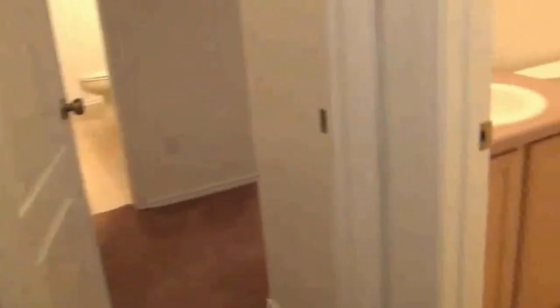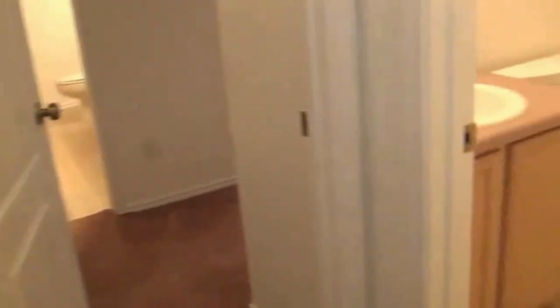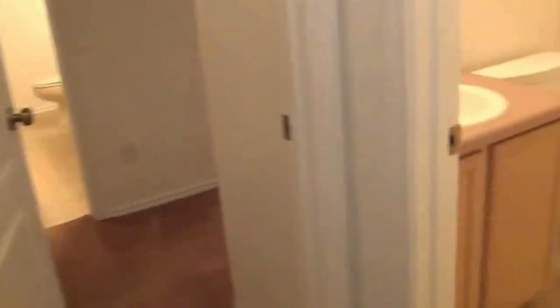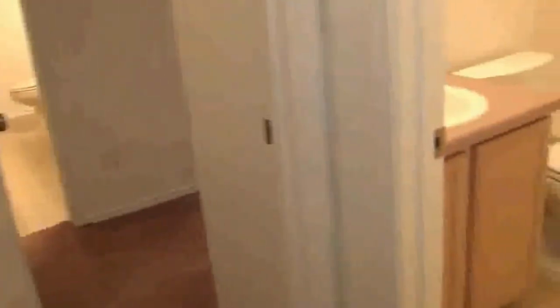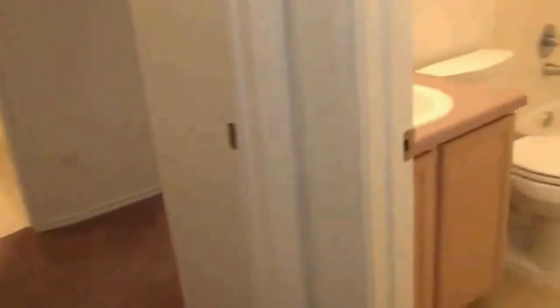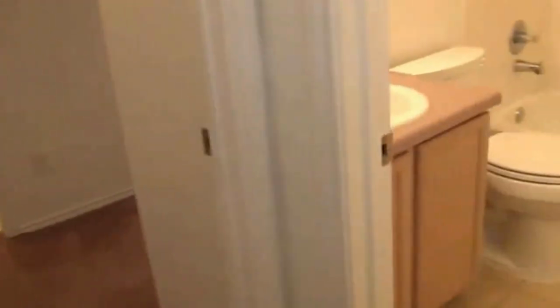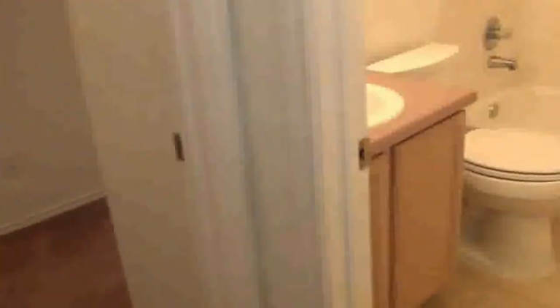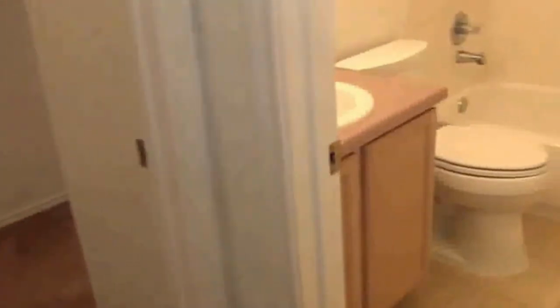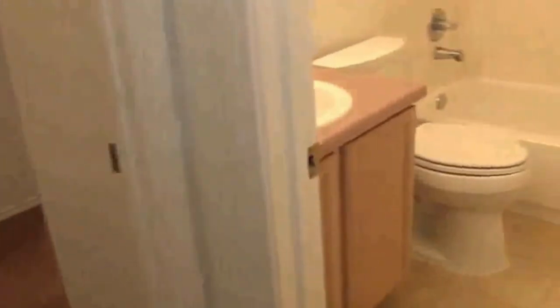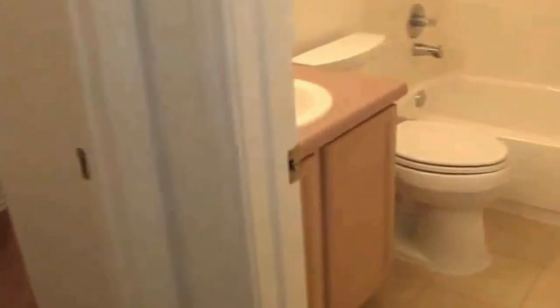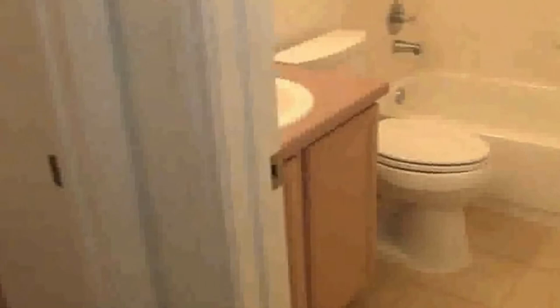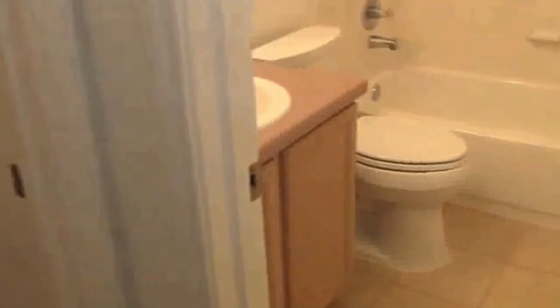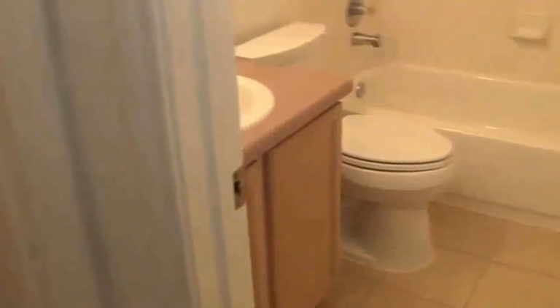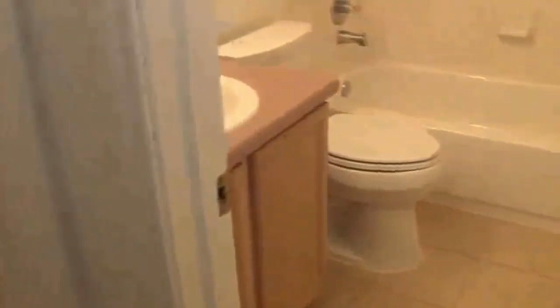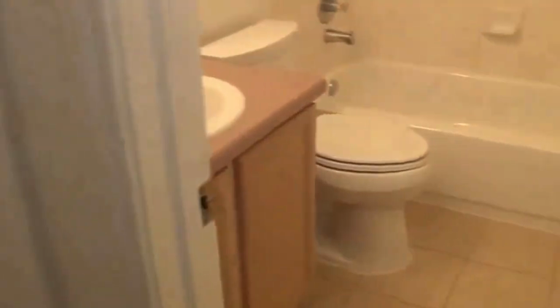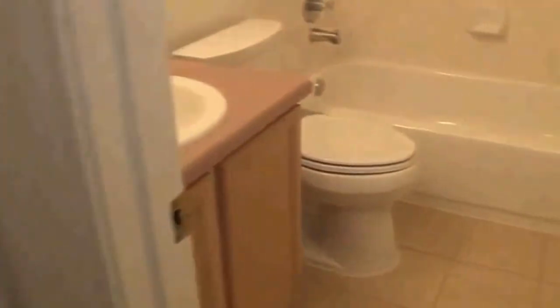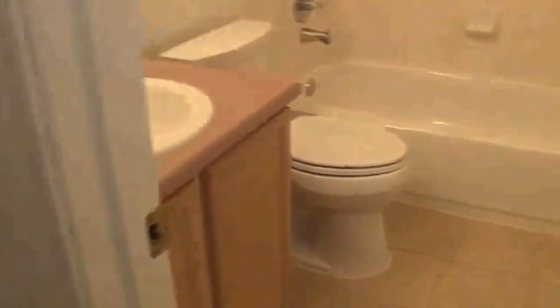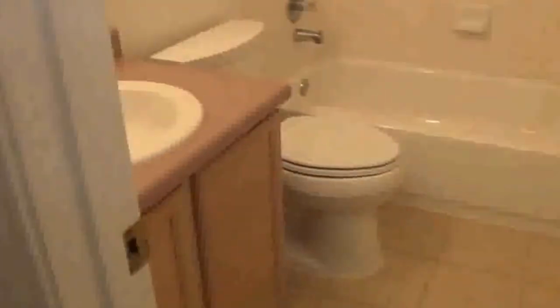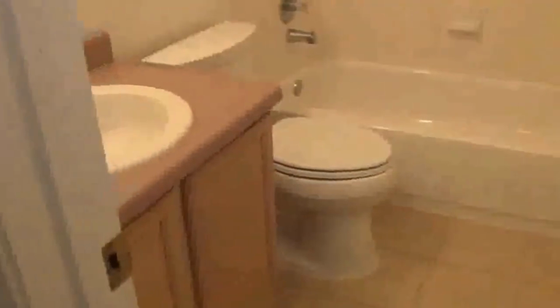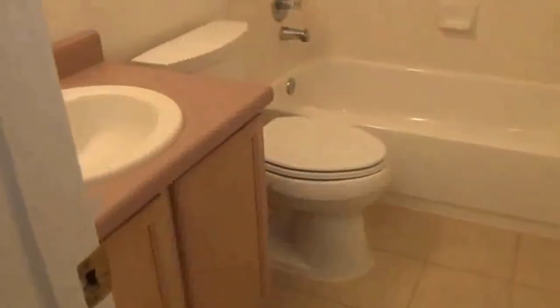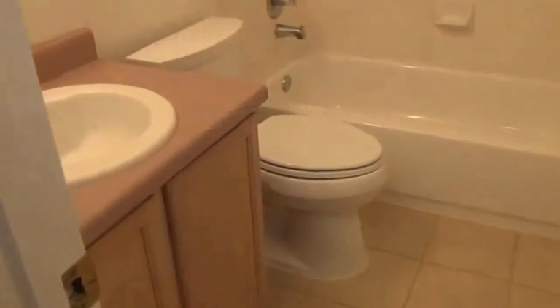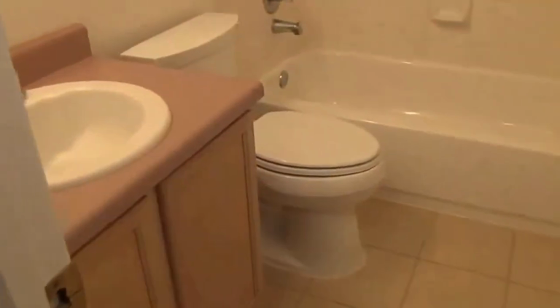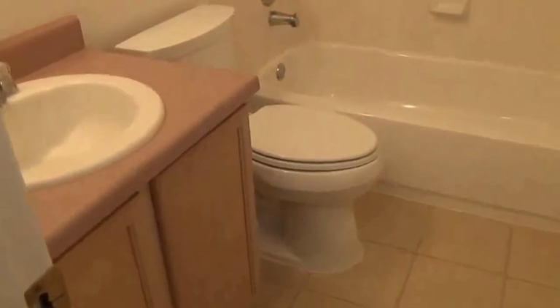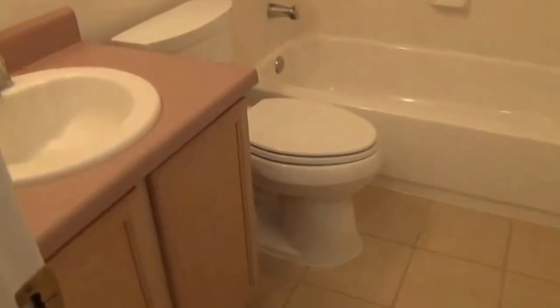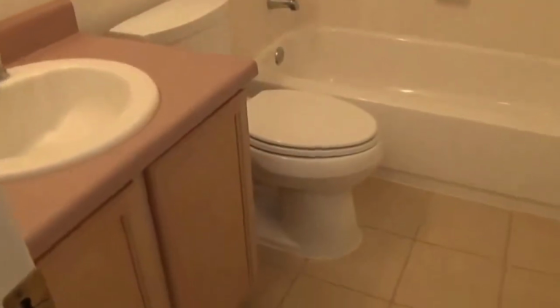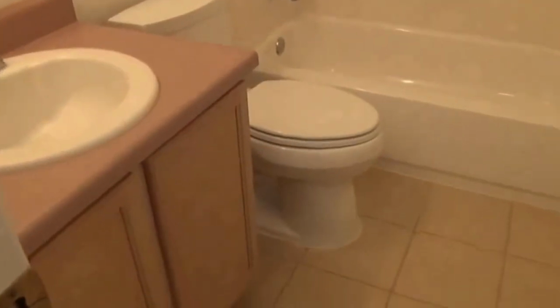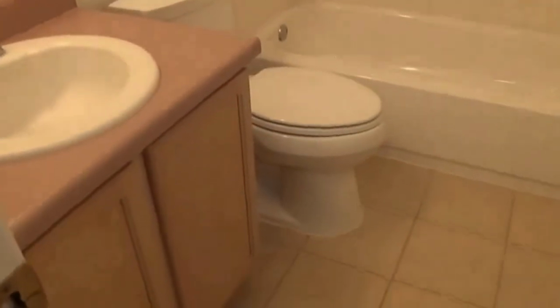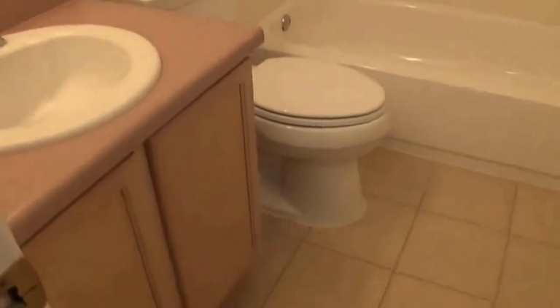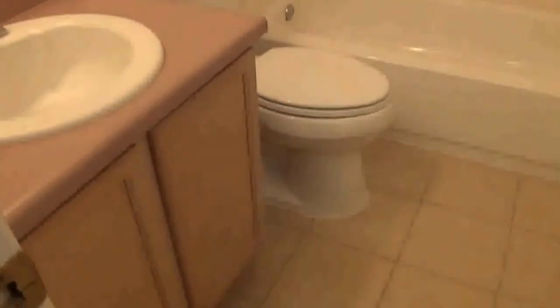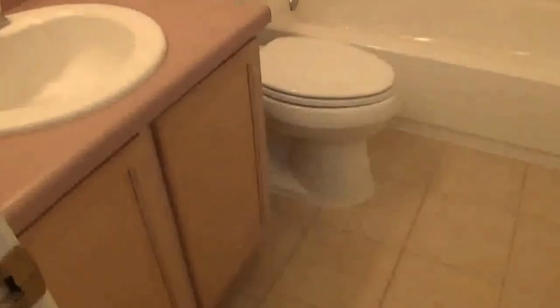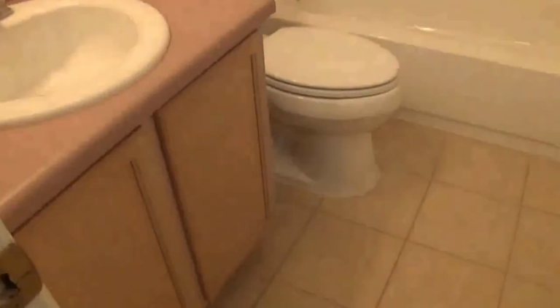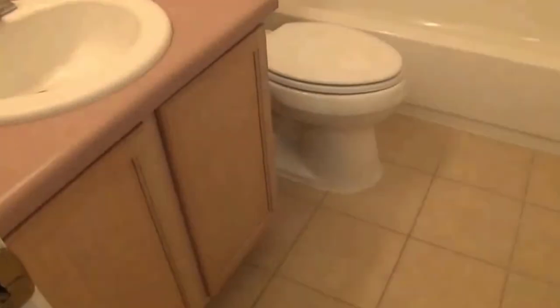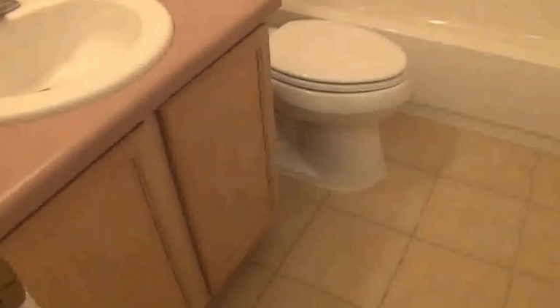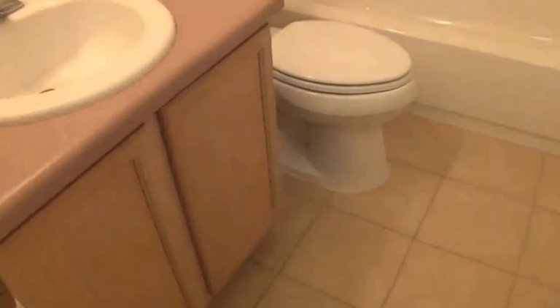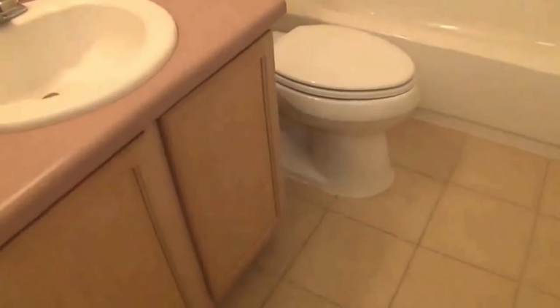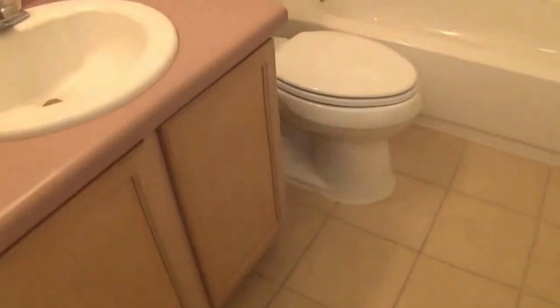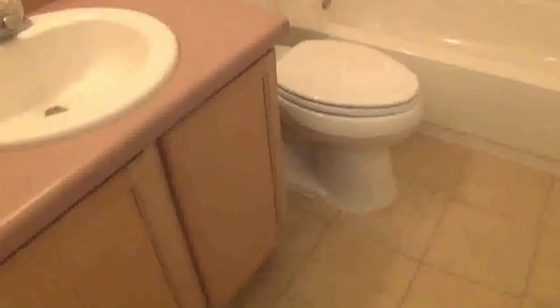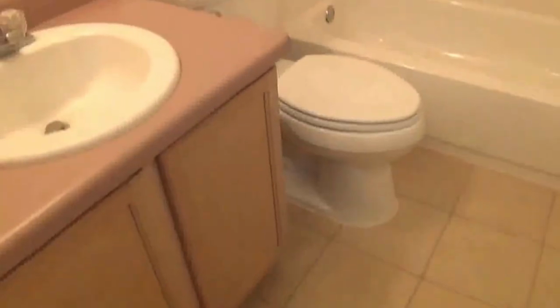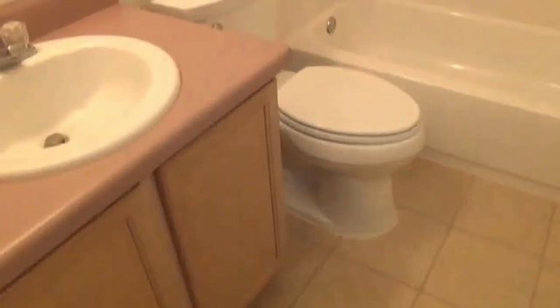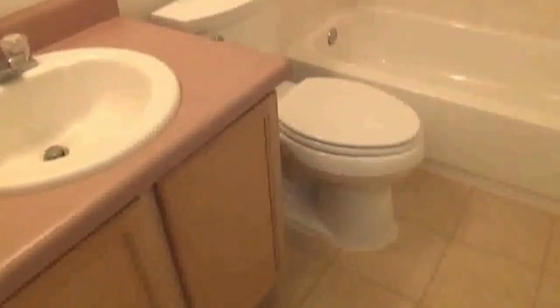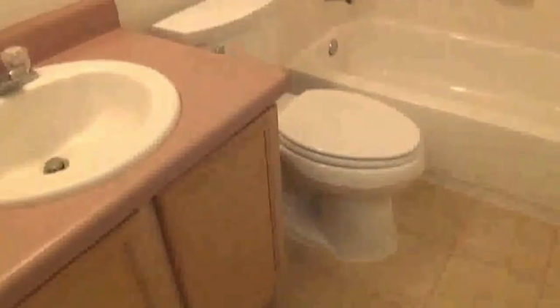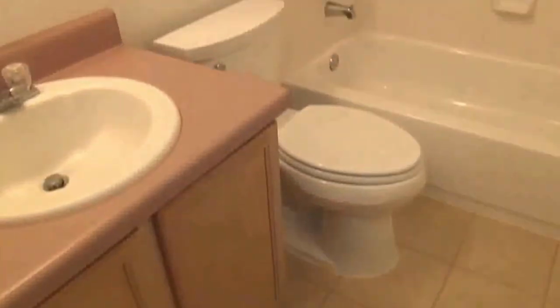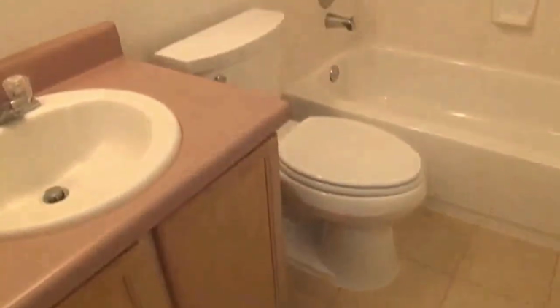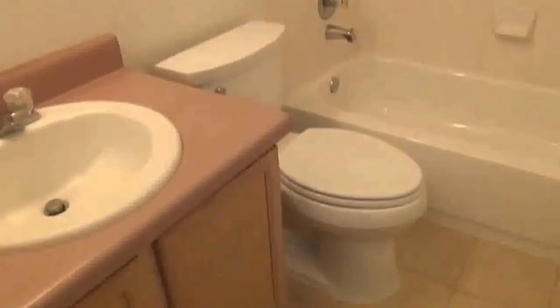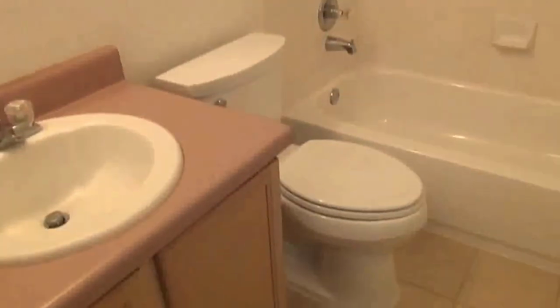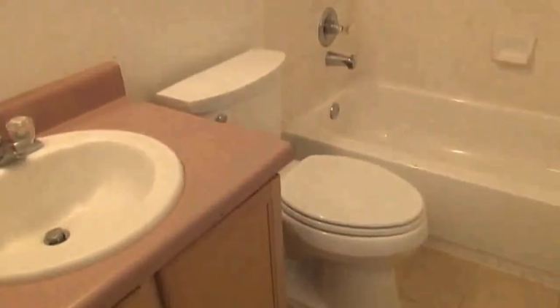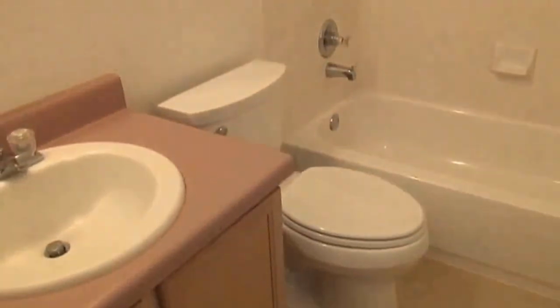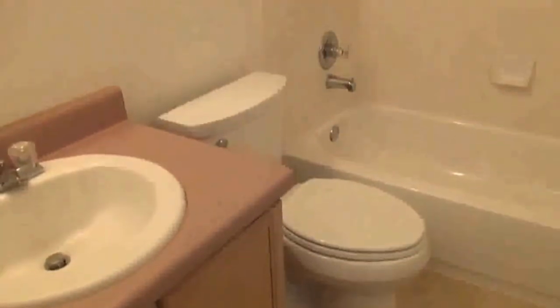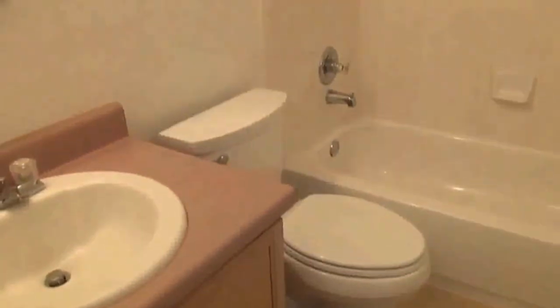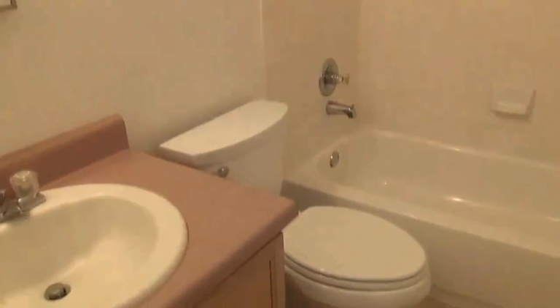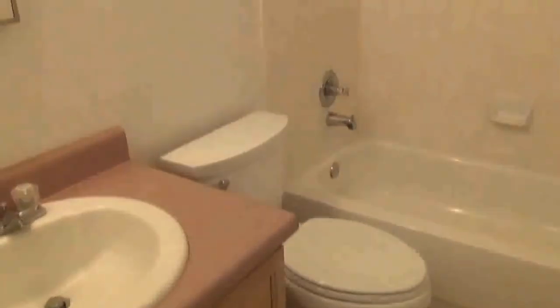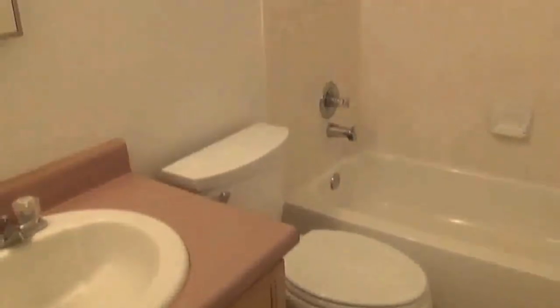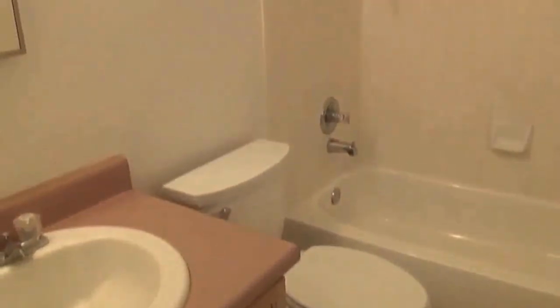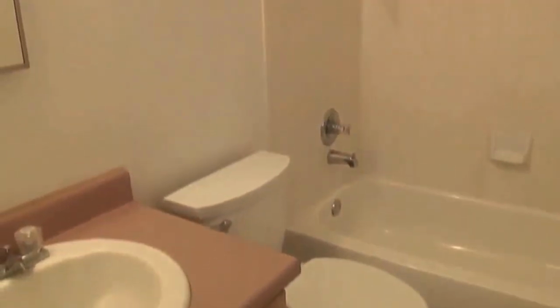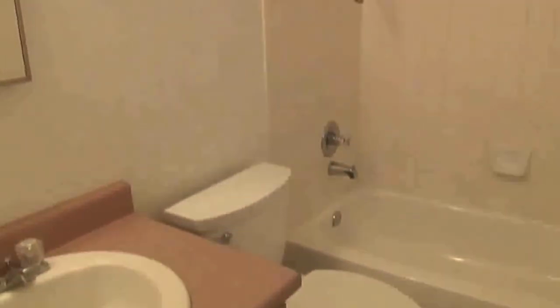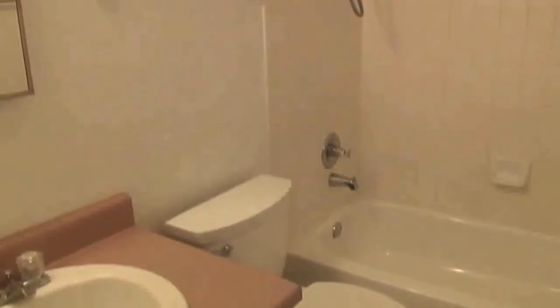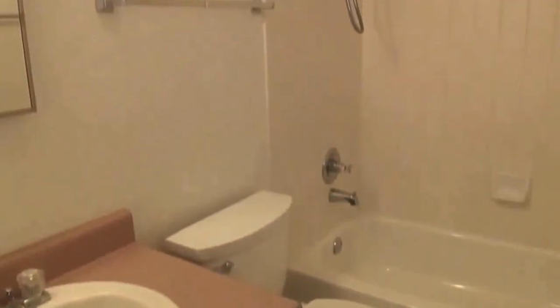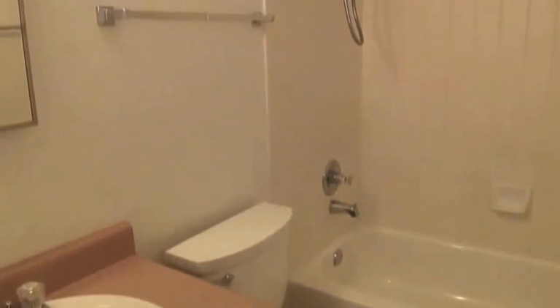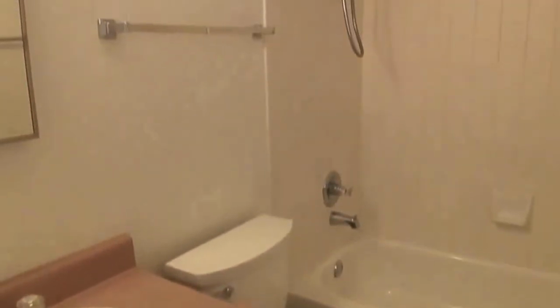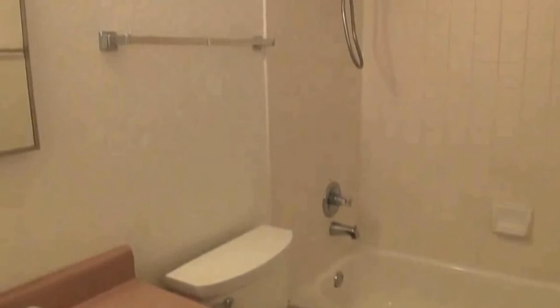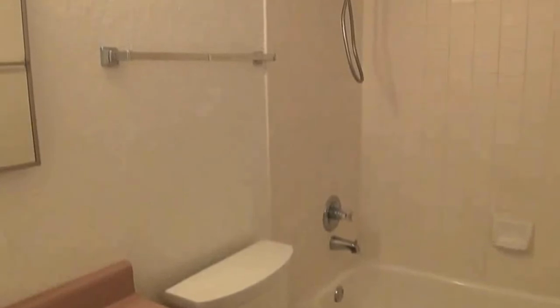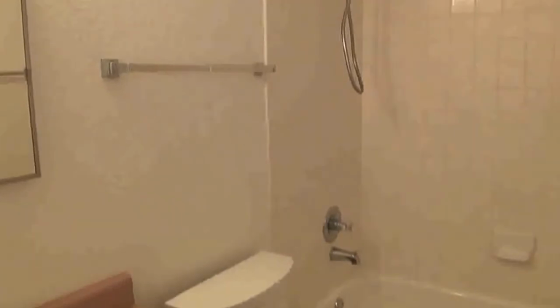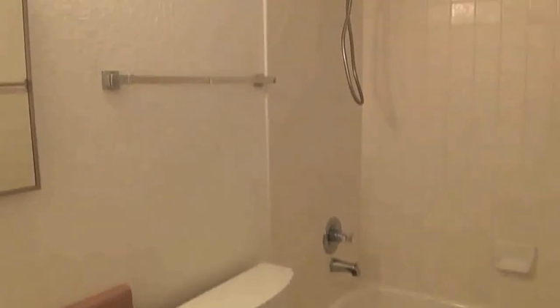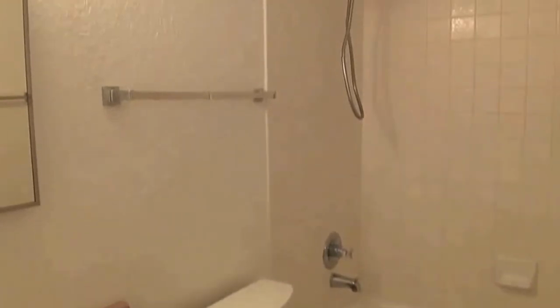Here is the hallway bathroom. You have a tub and shower combination.